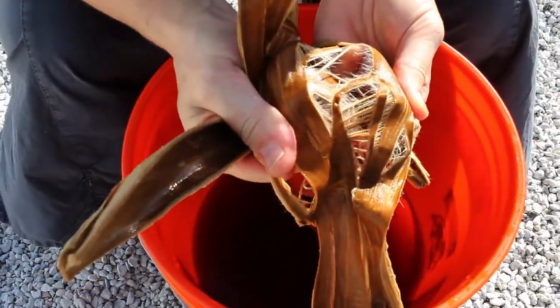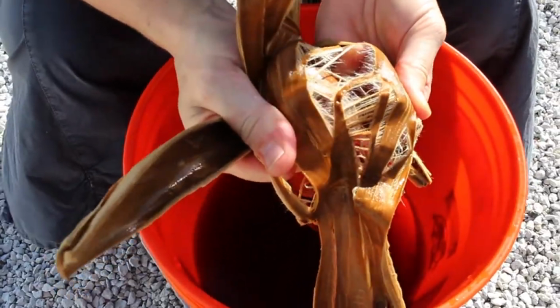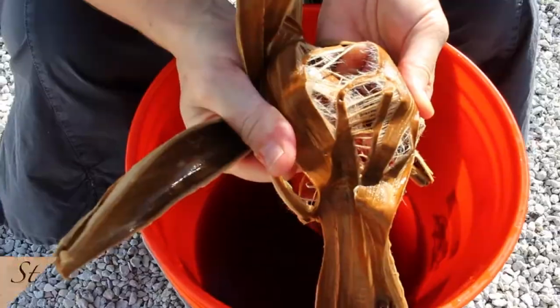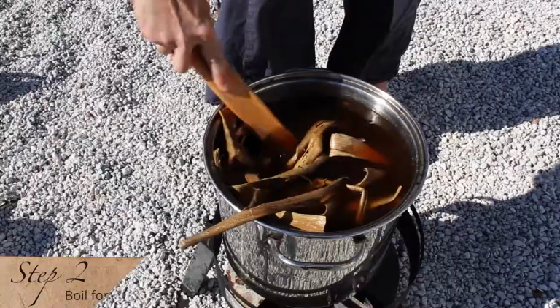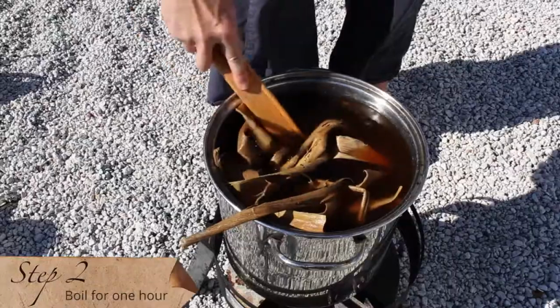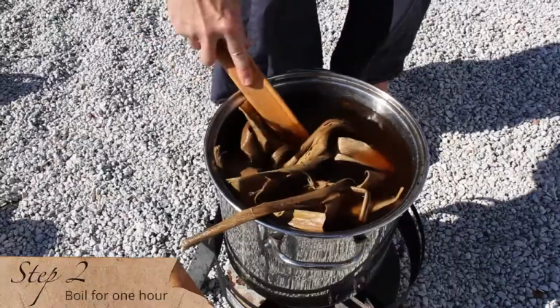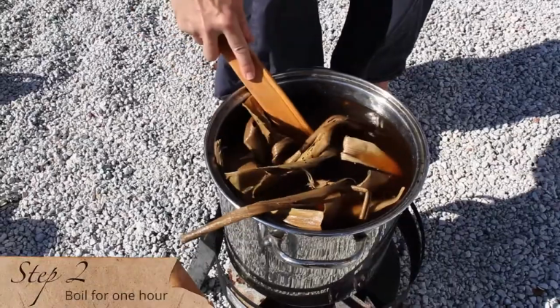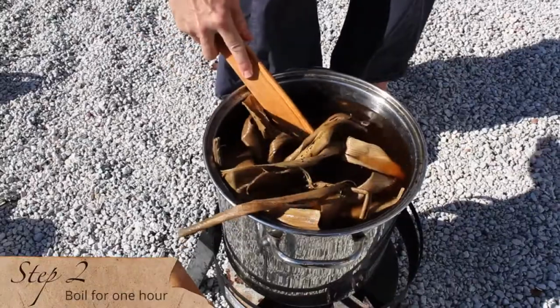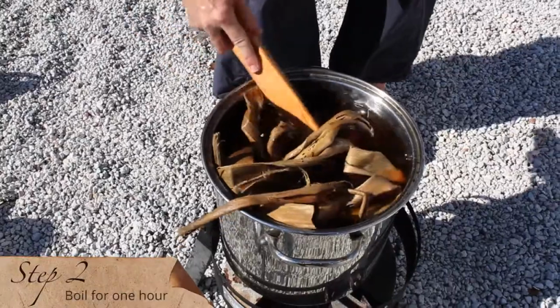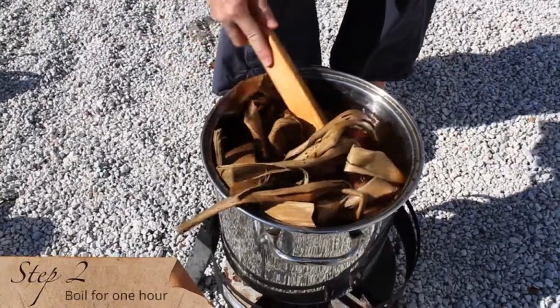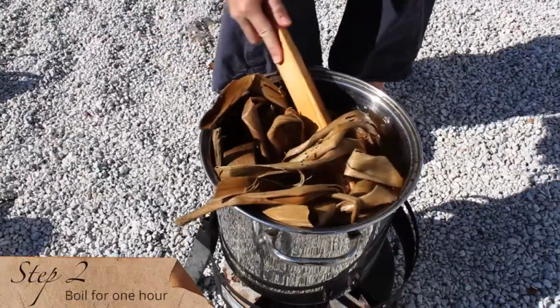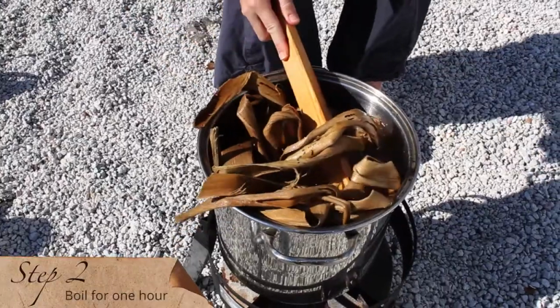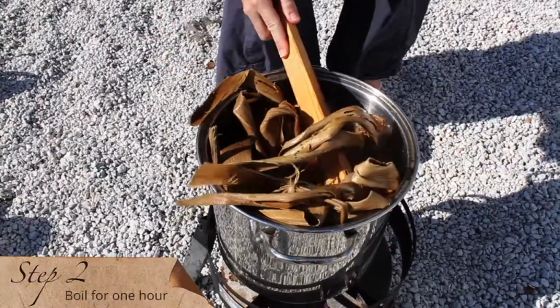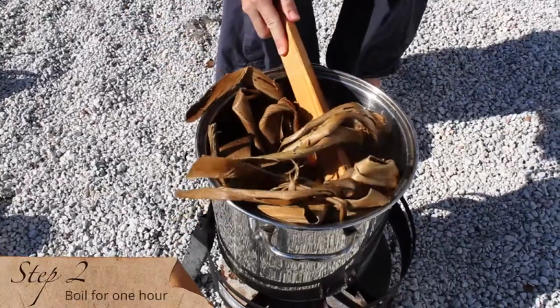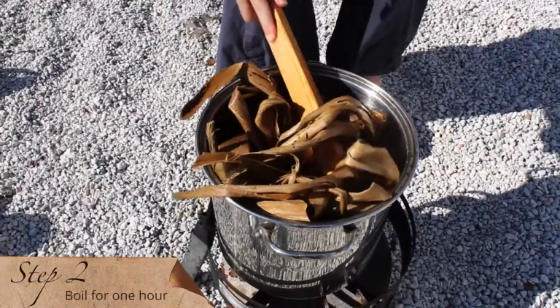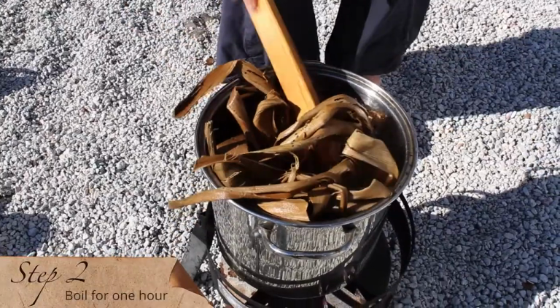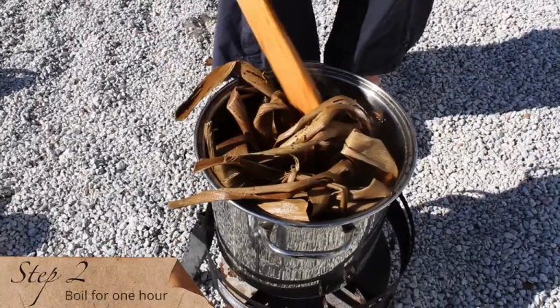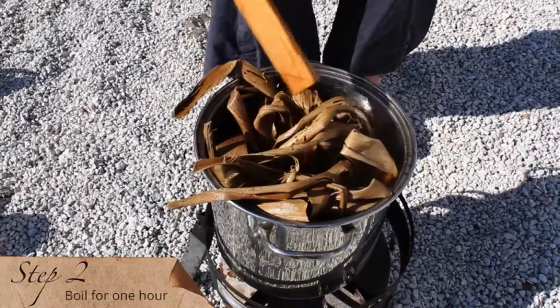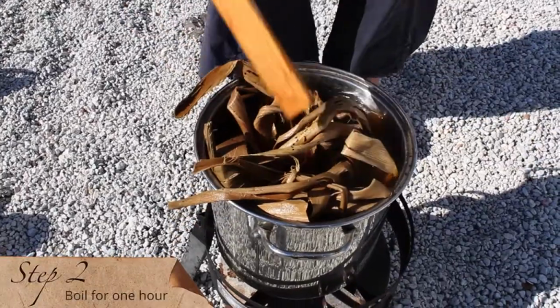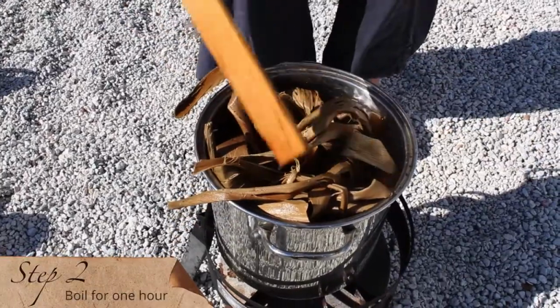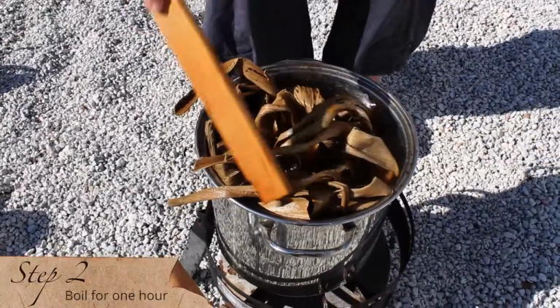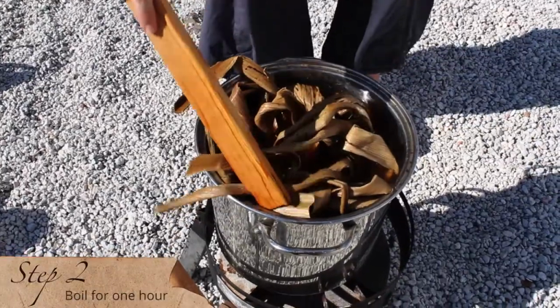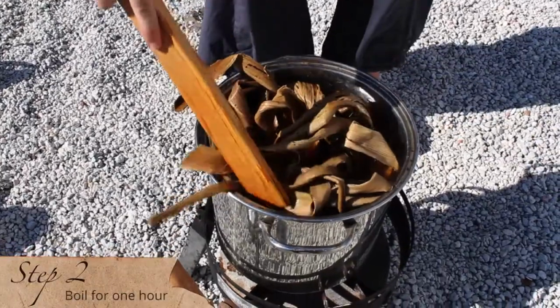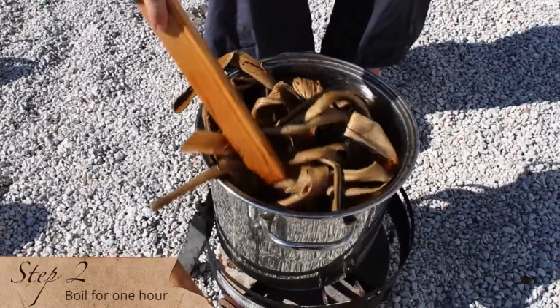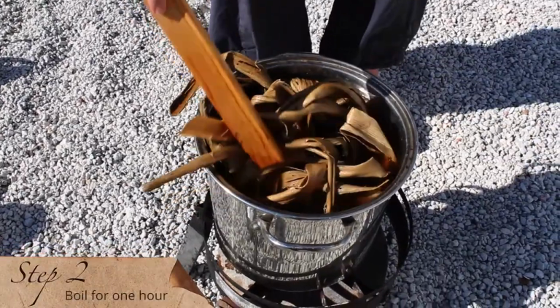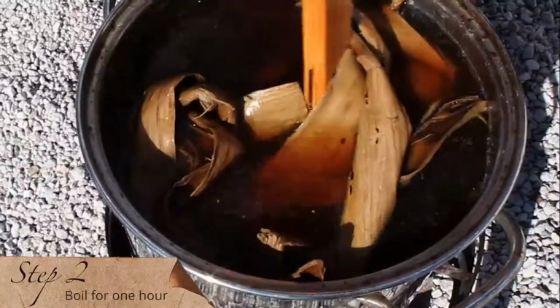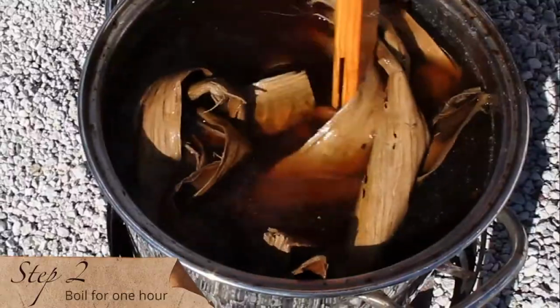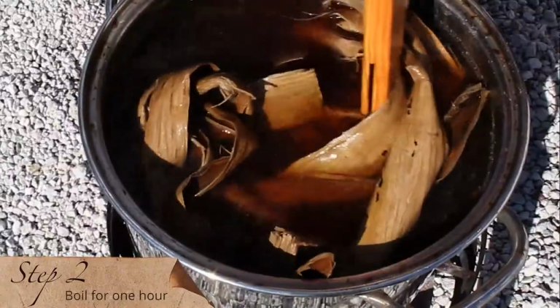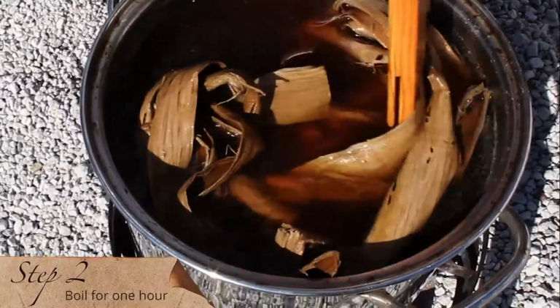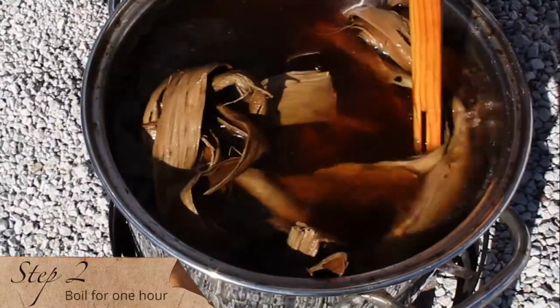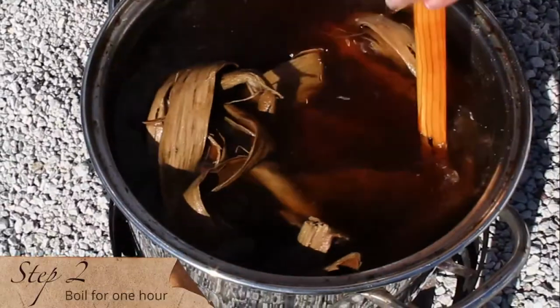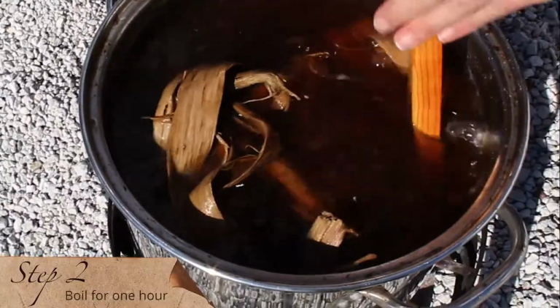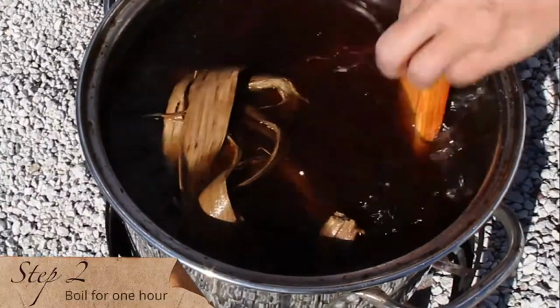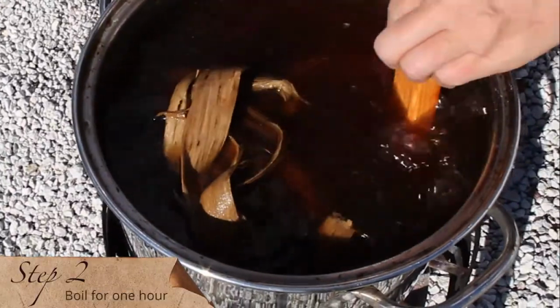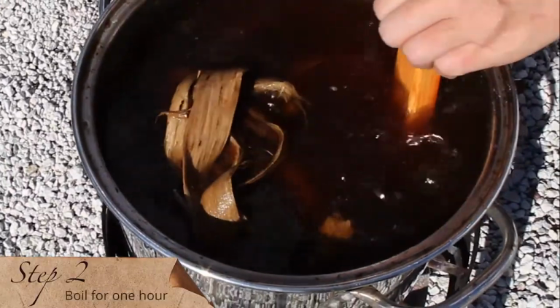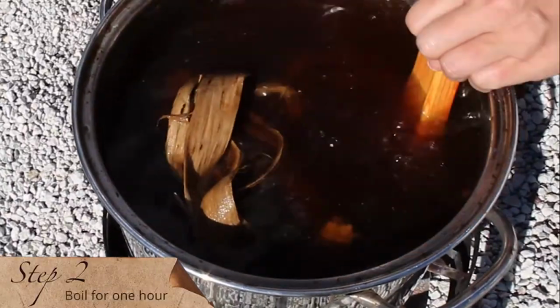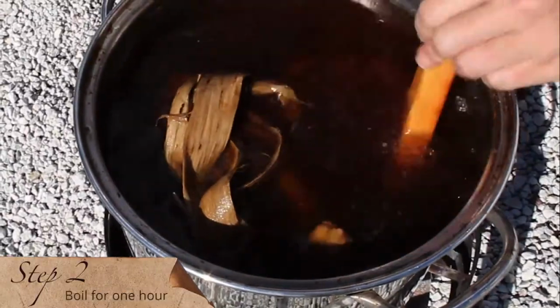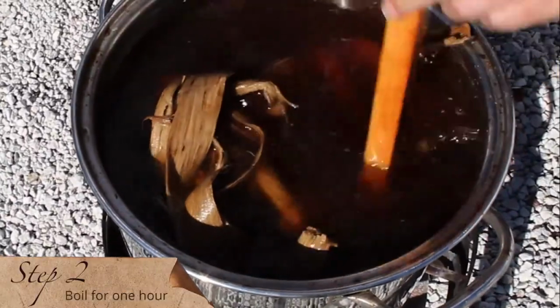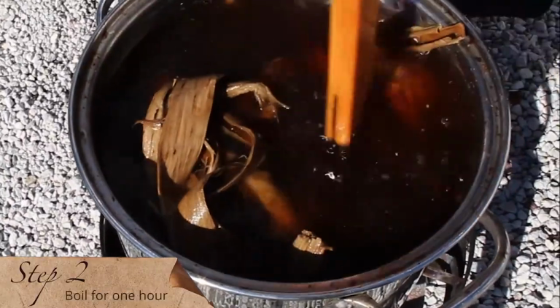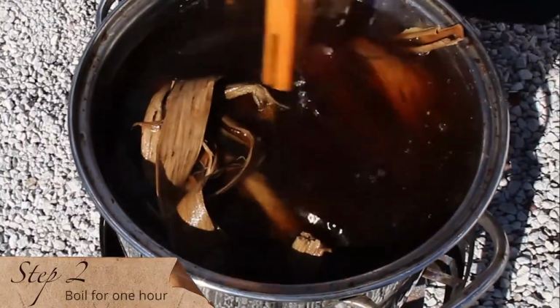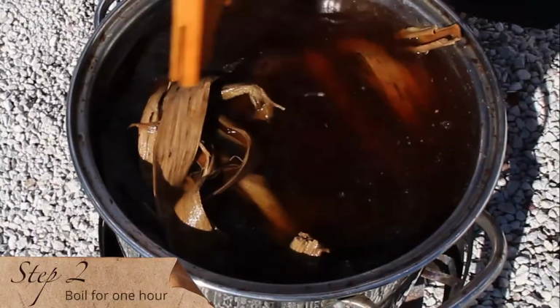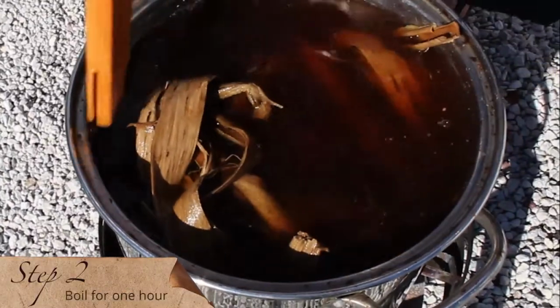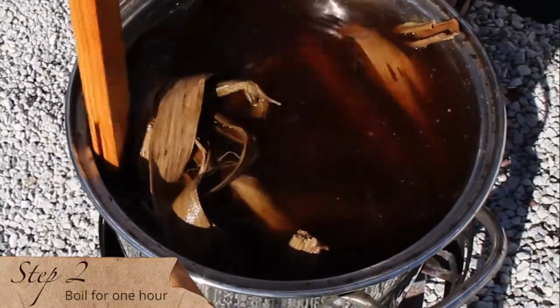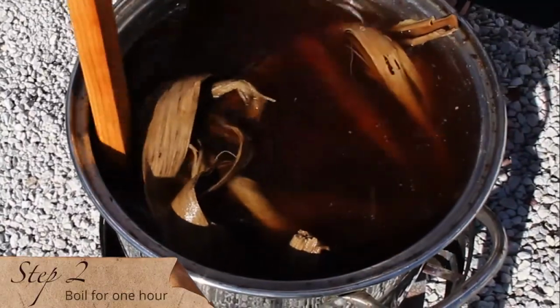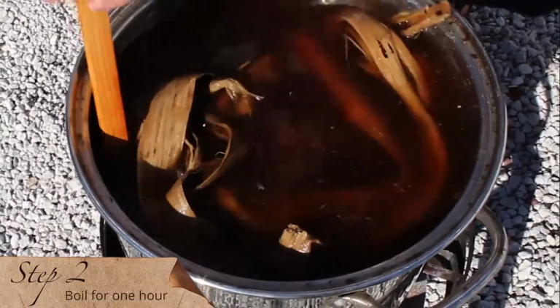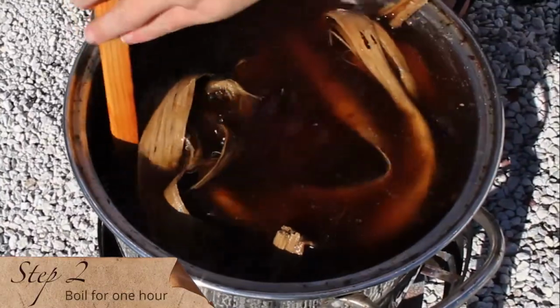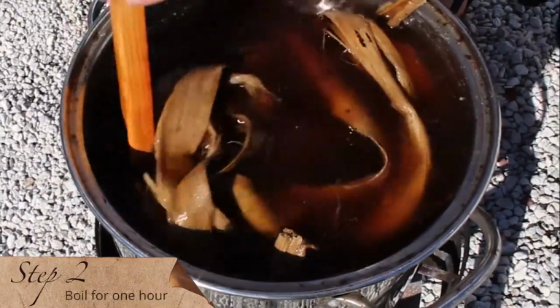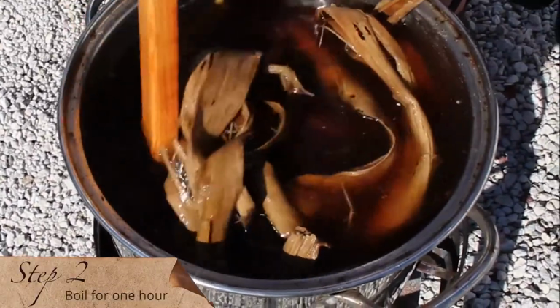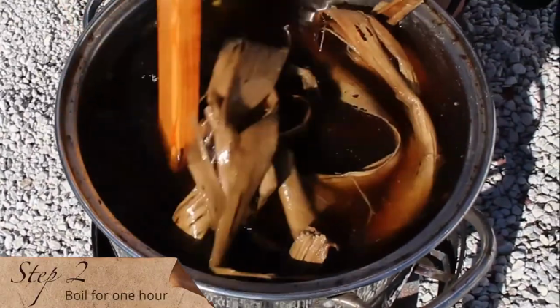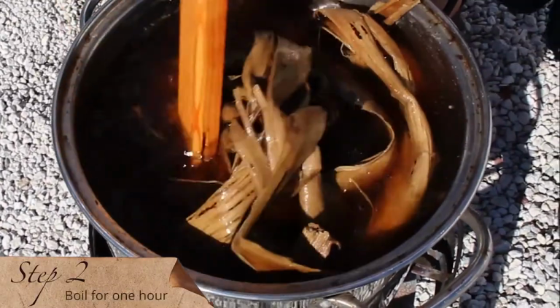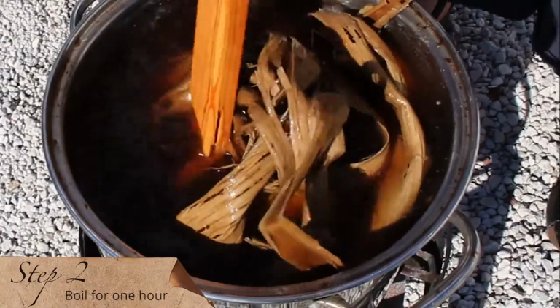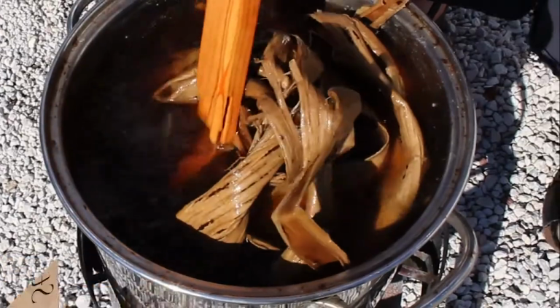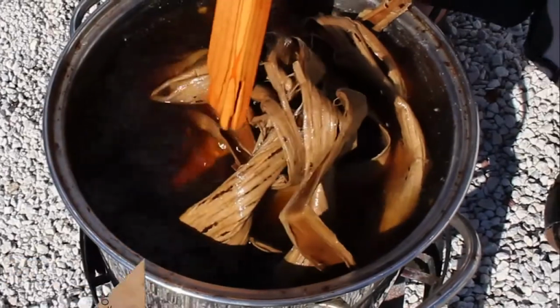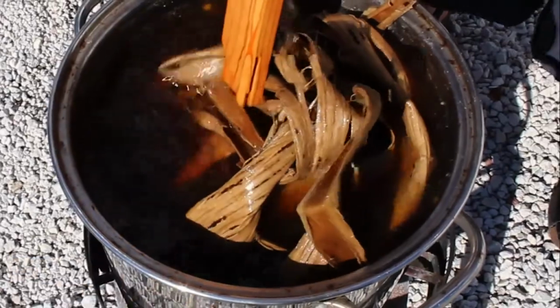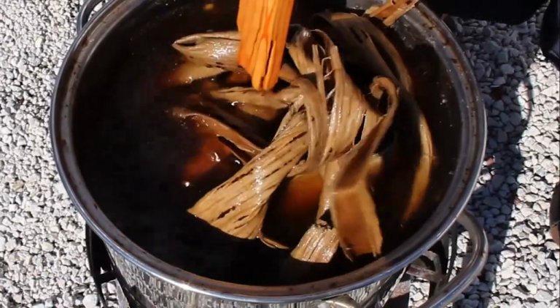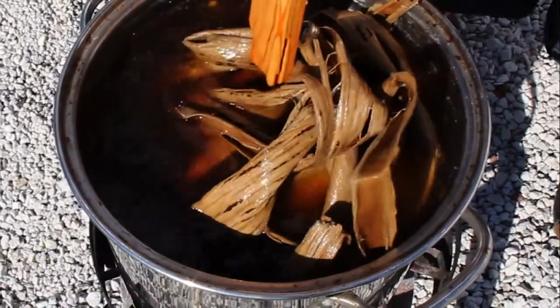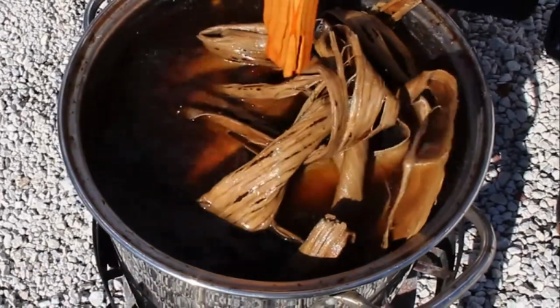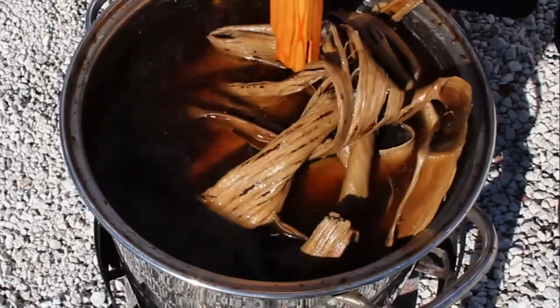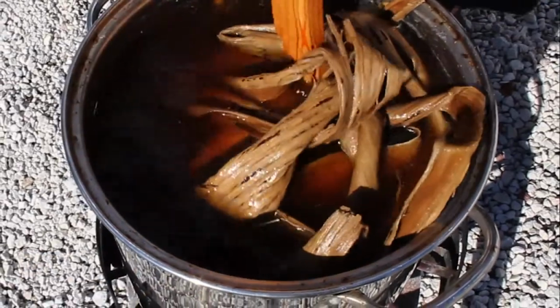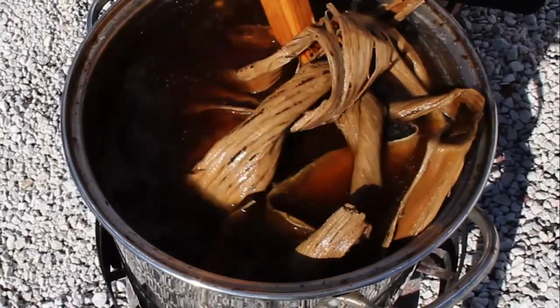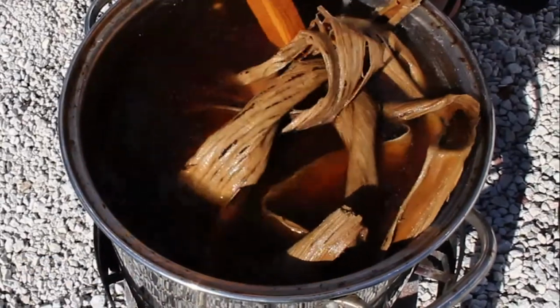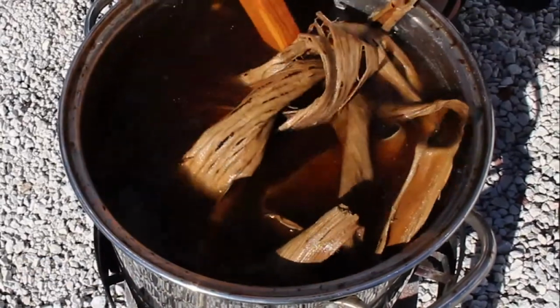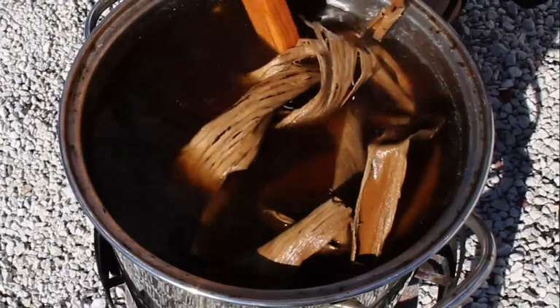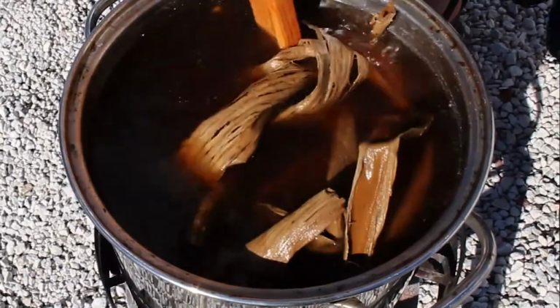Step two. The fiber is added to boiling water and cooked for about an hour, stirring occasionally.